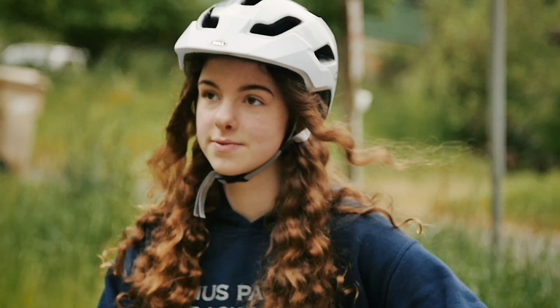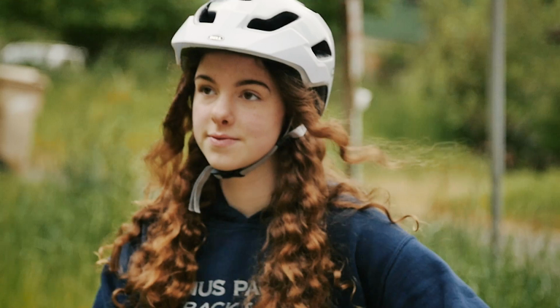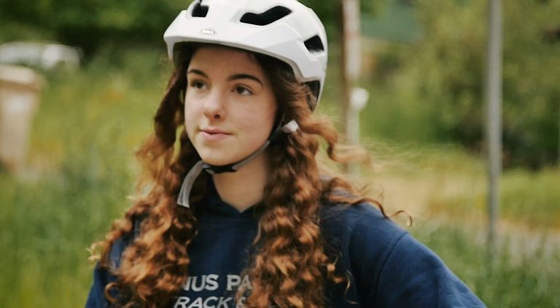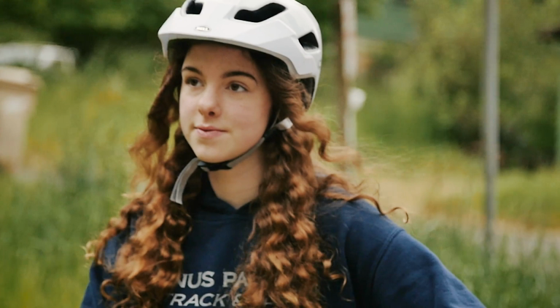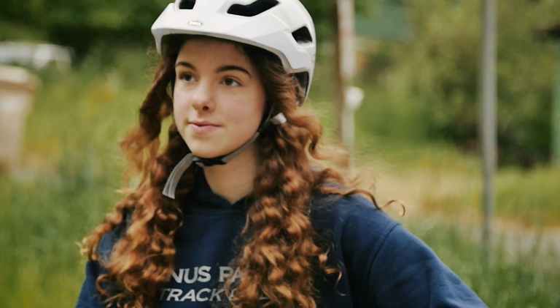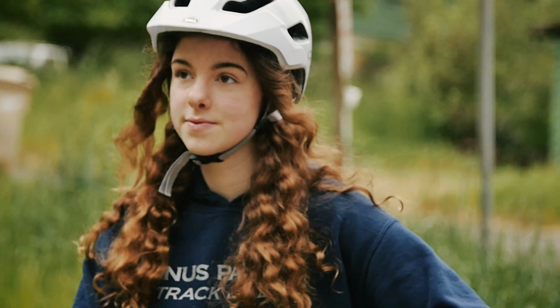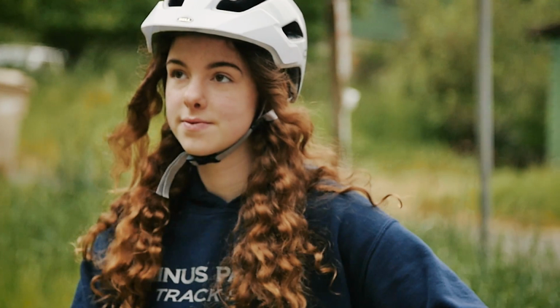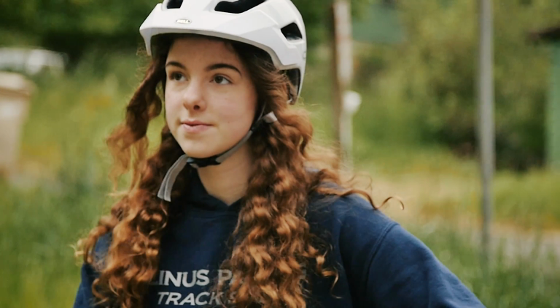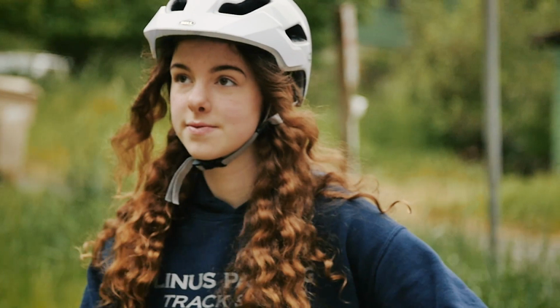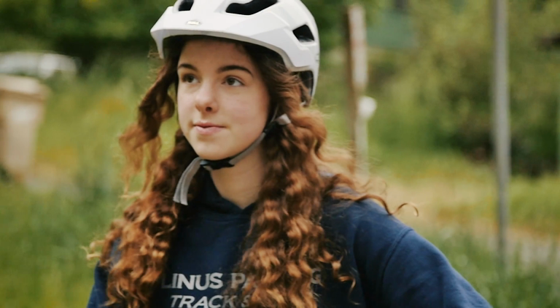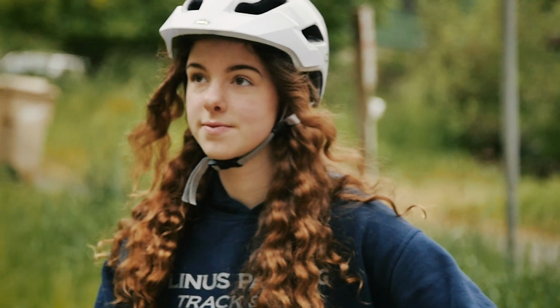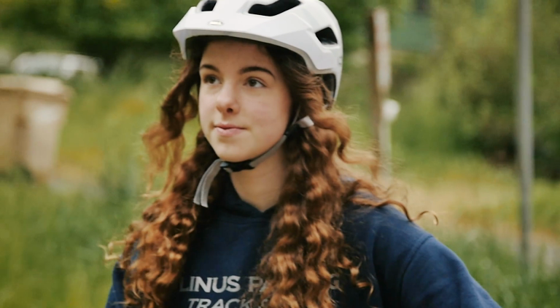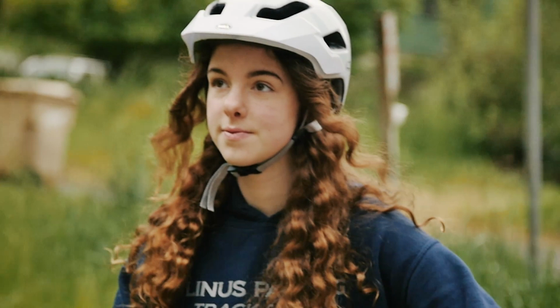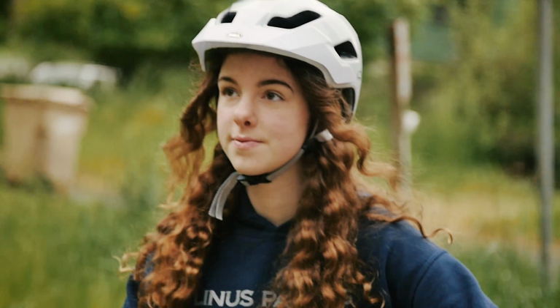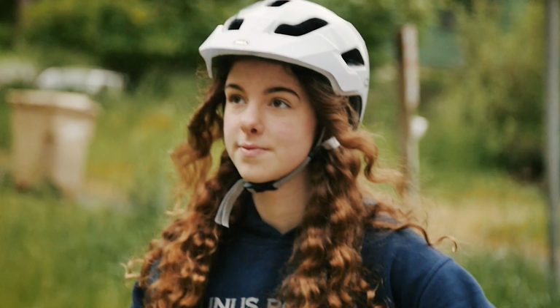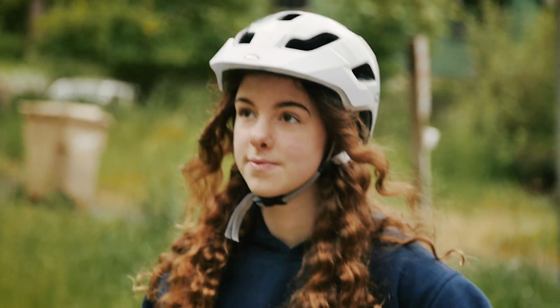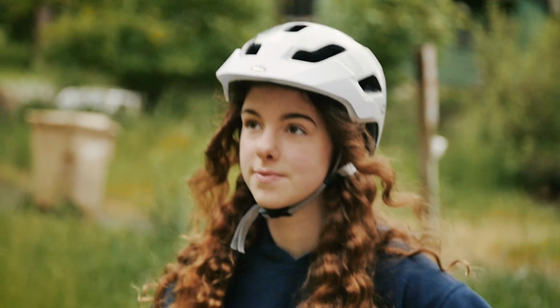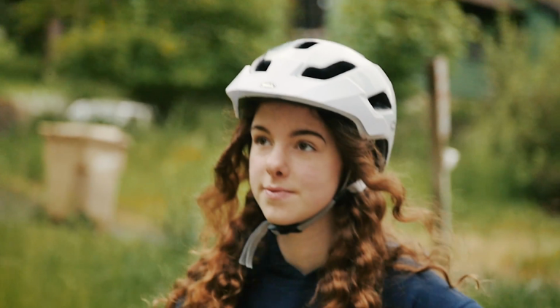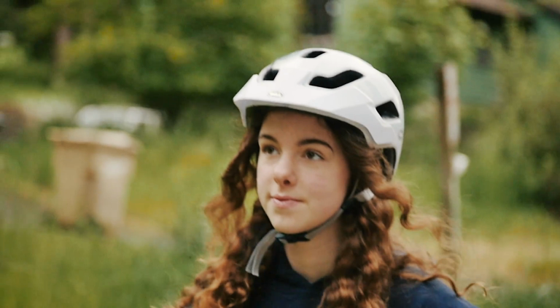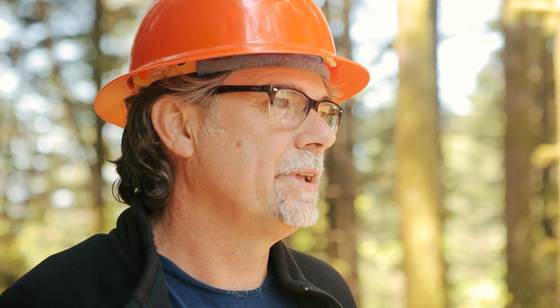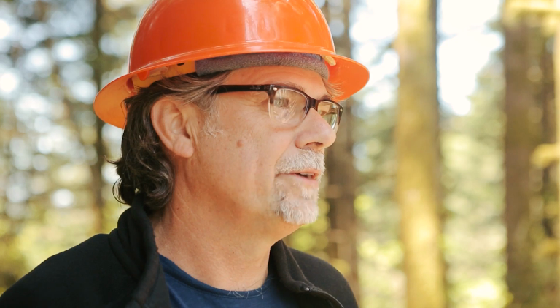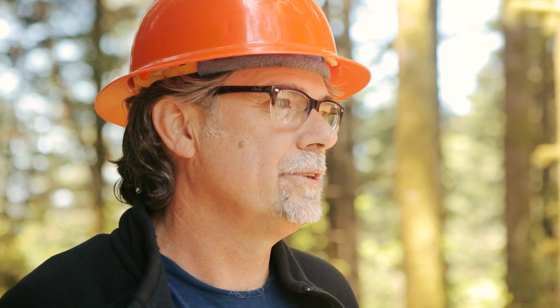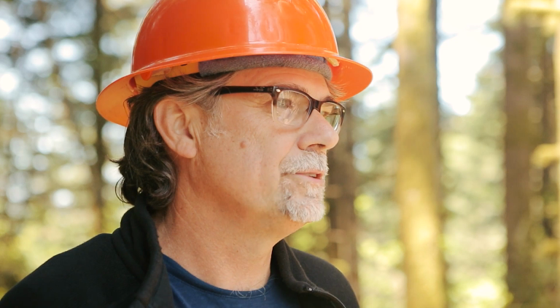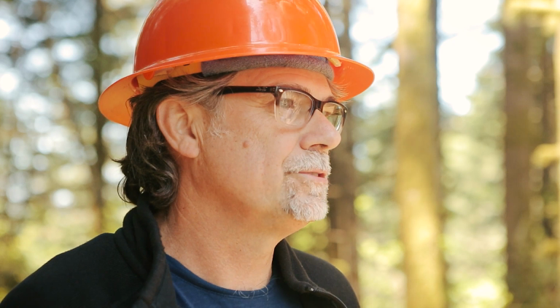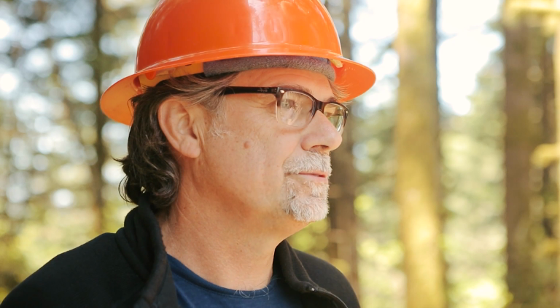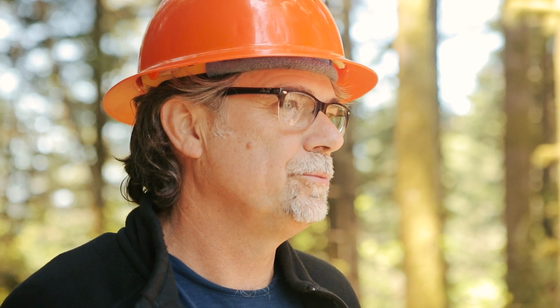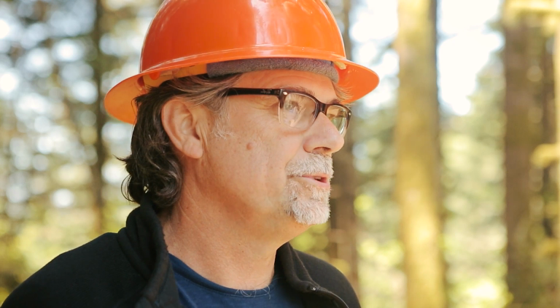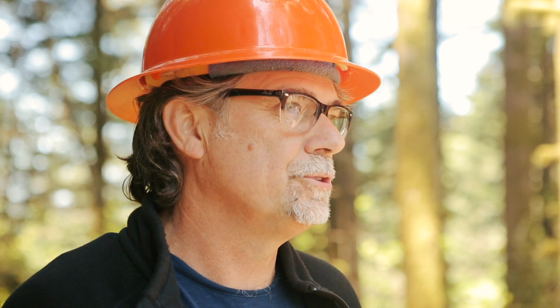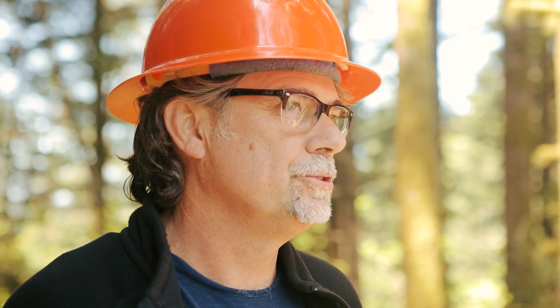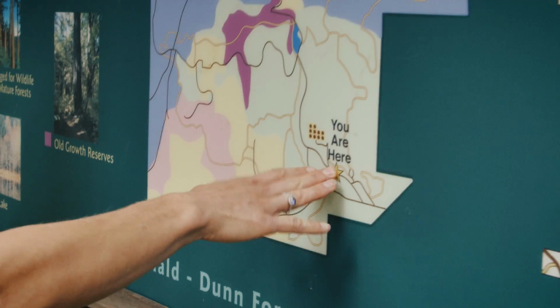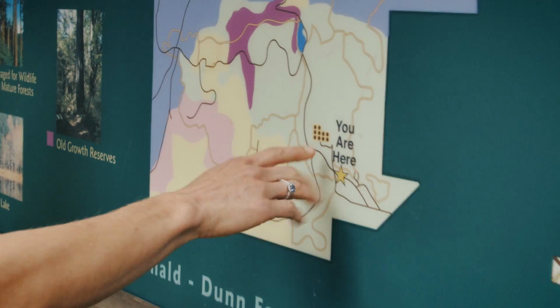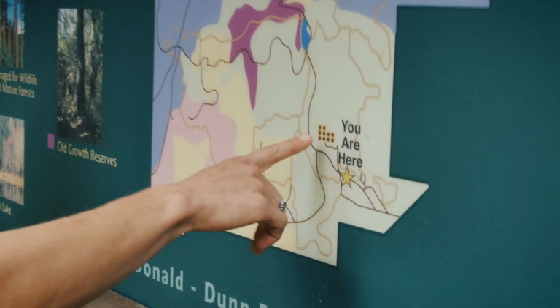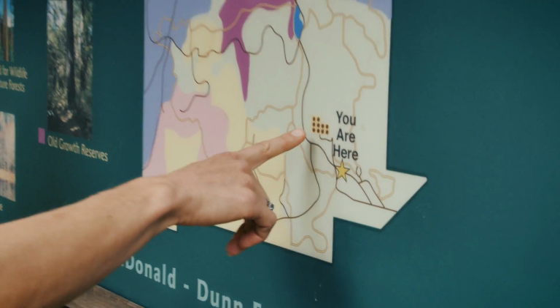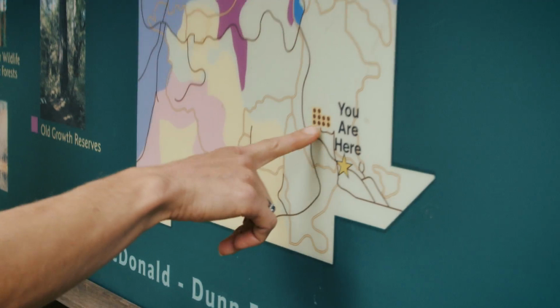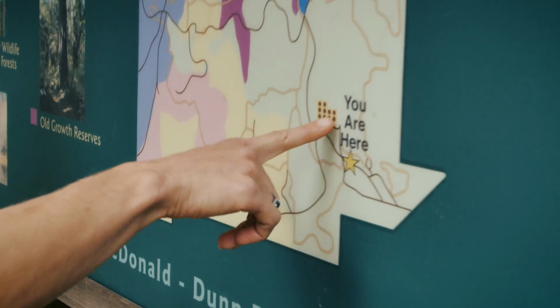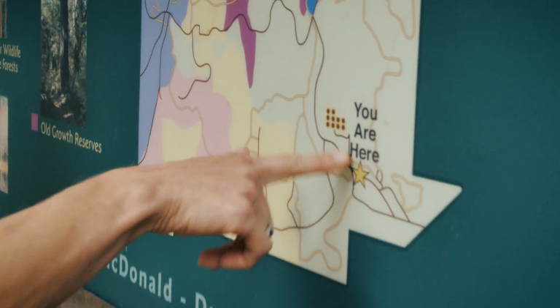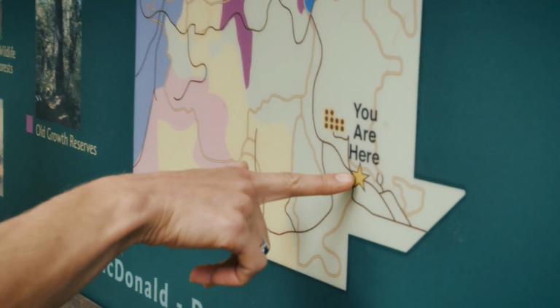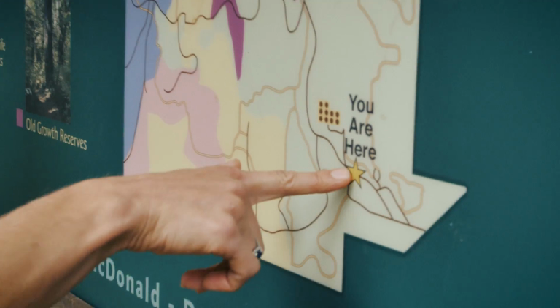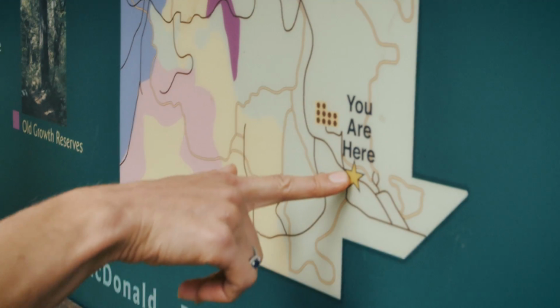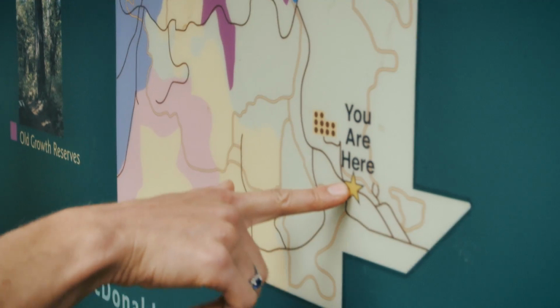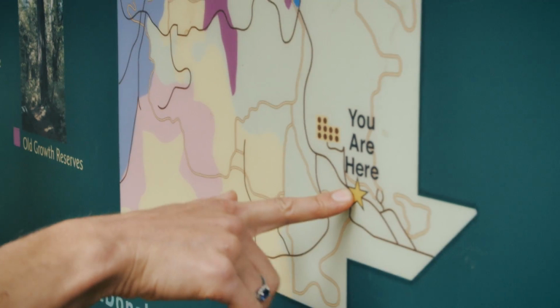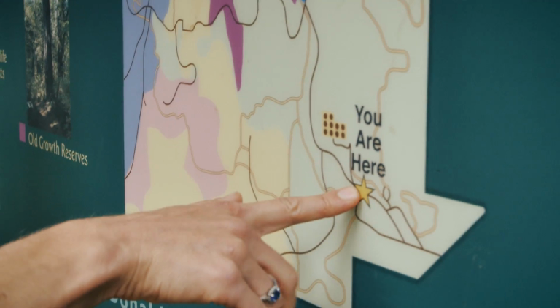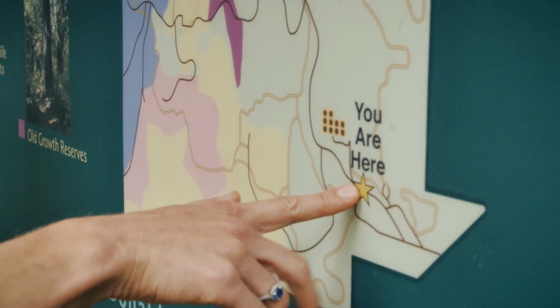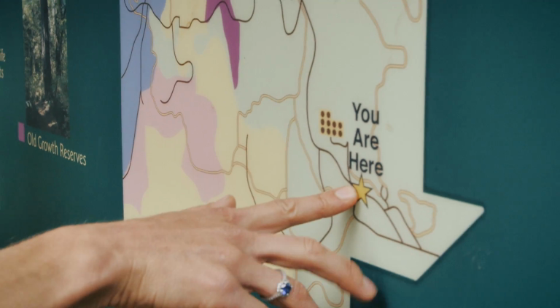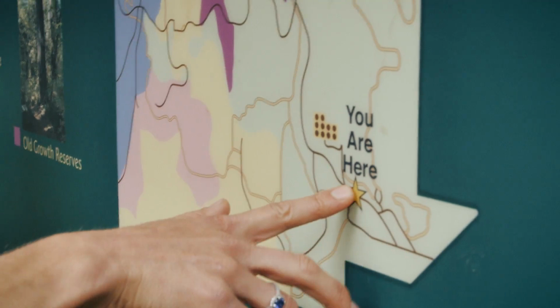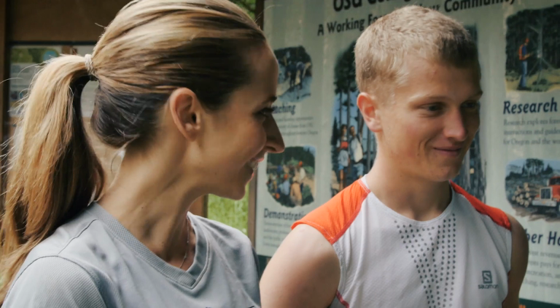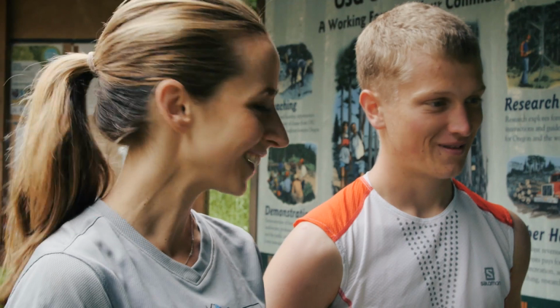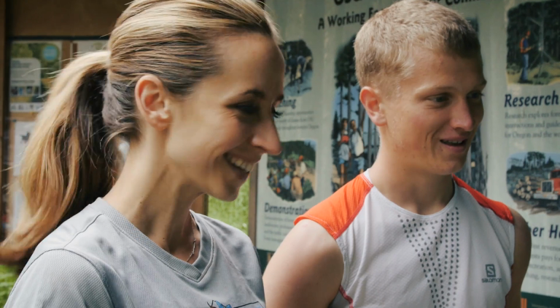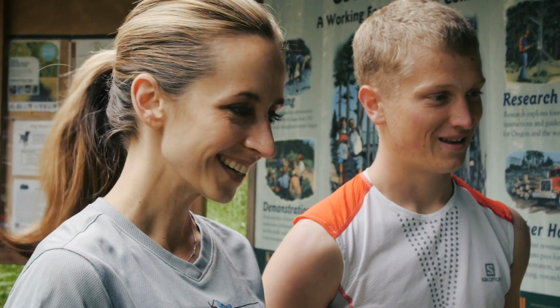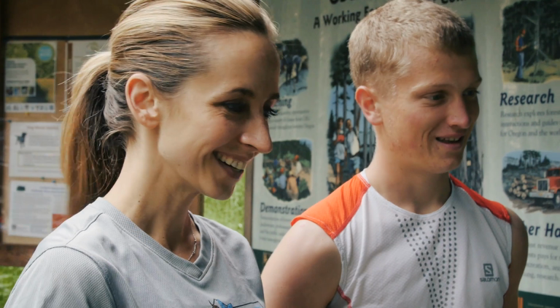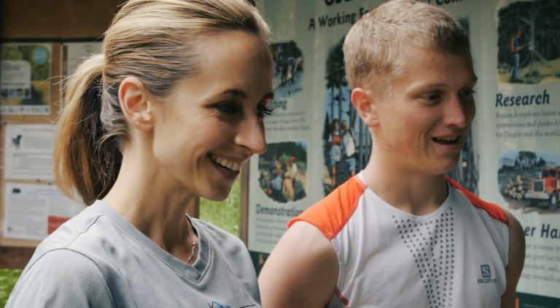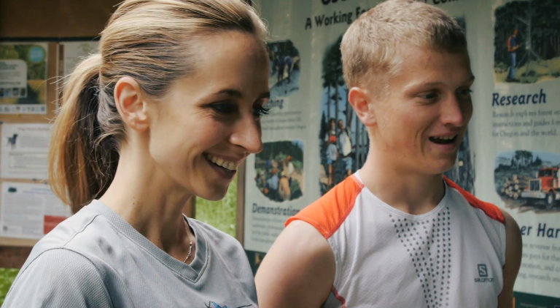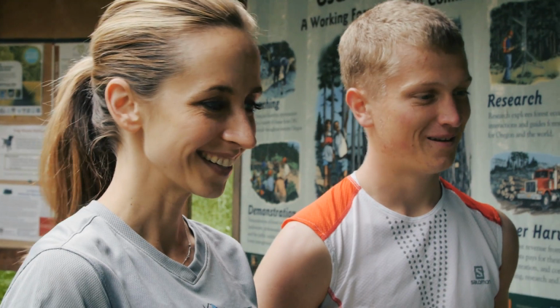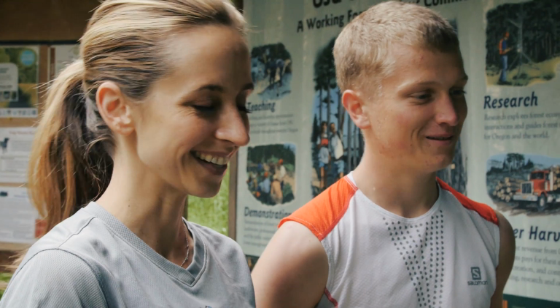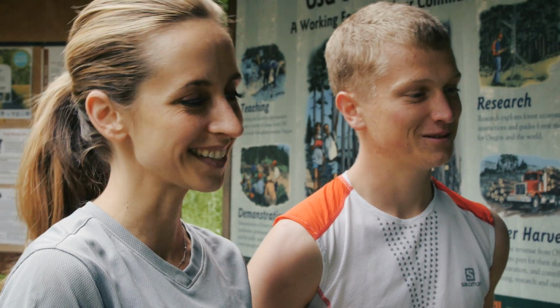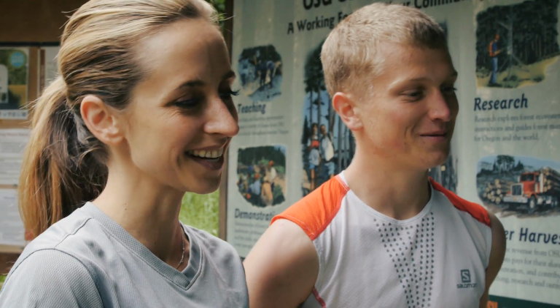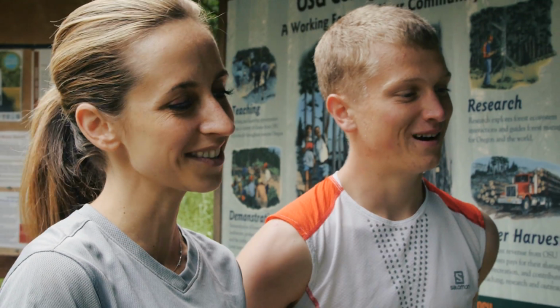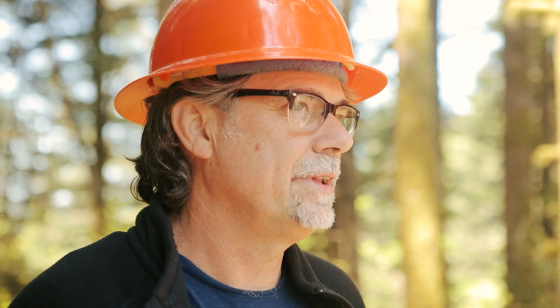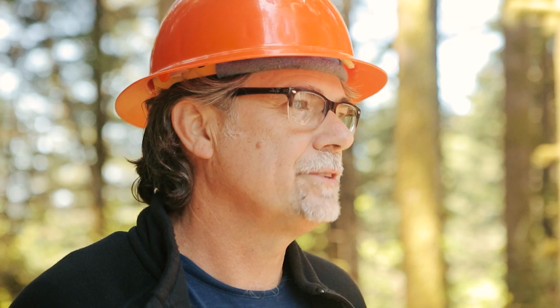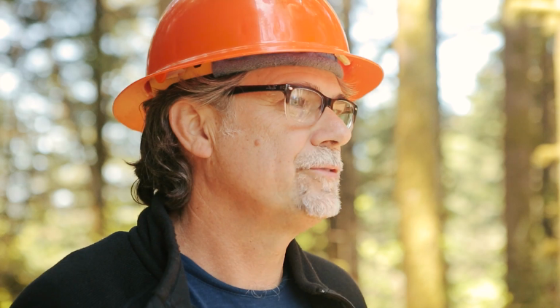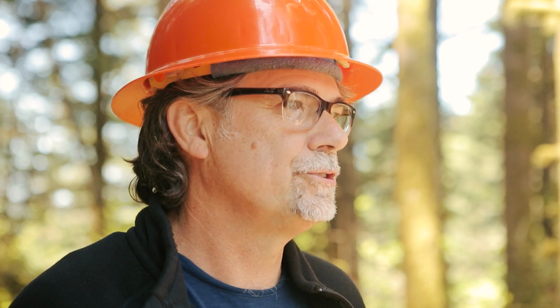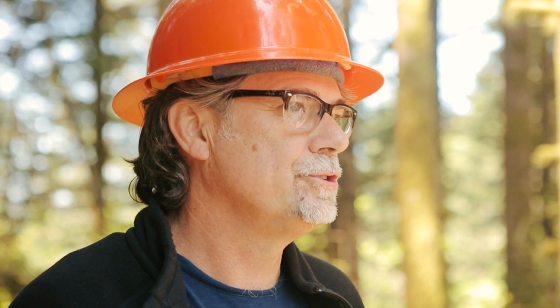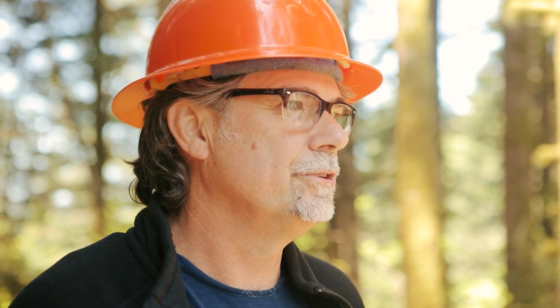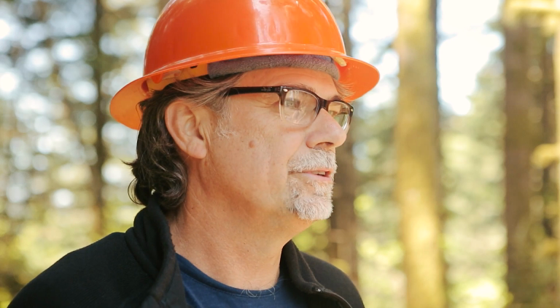We wouldn't have a College of Forestry without this research forest here. That's for sure.